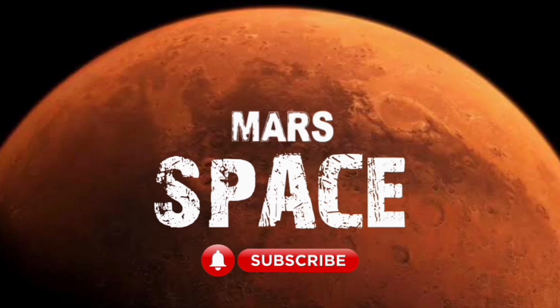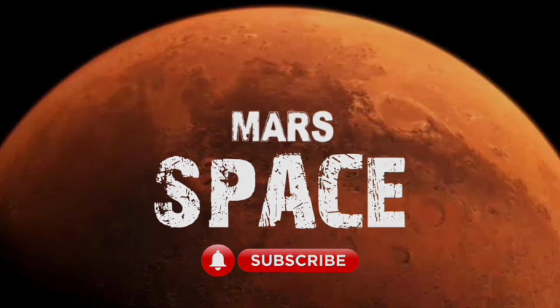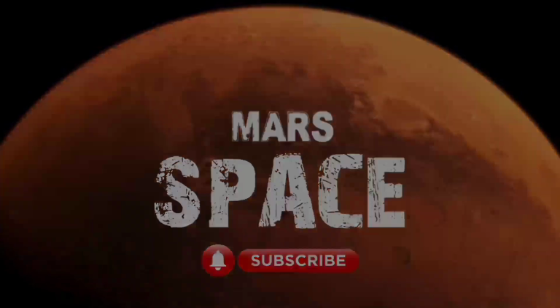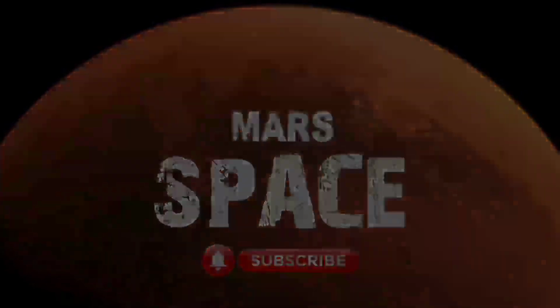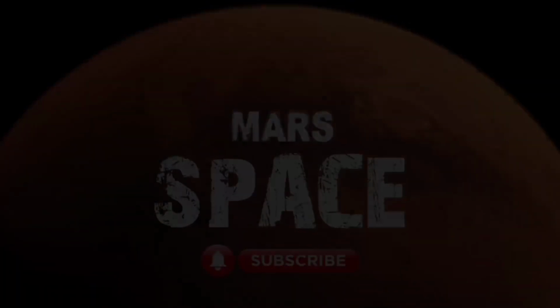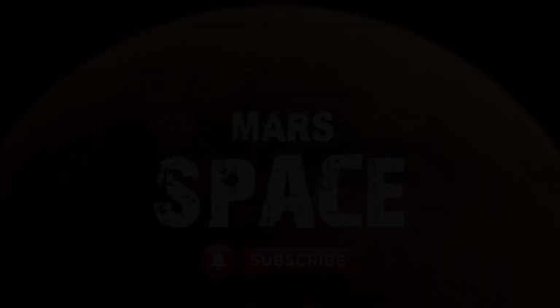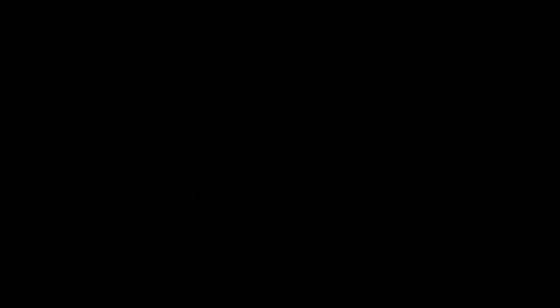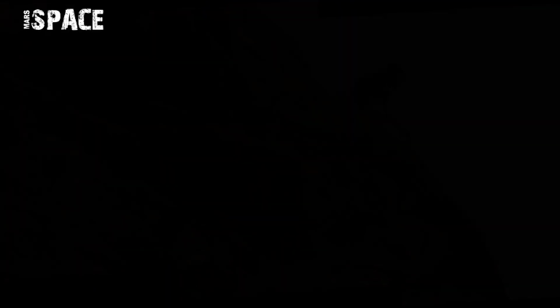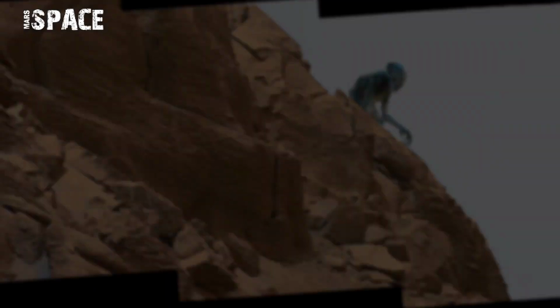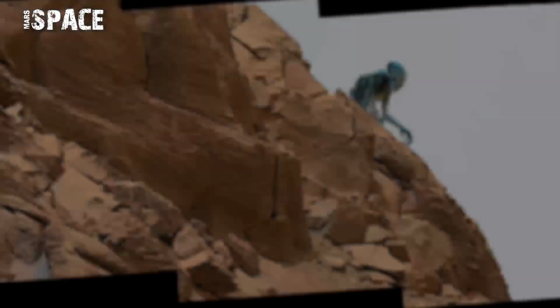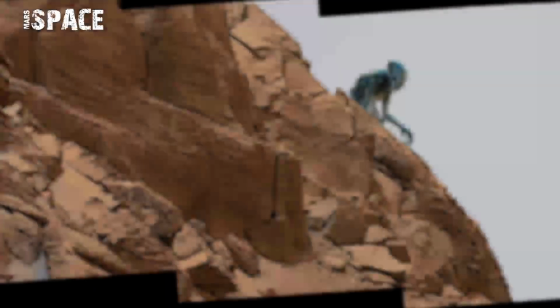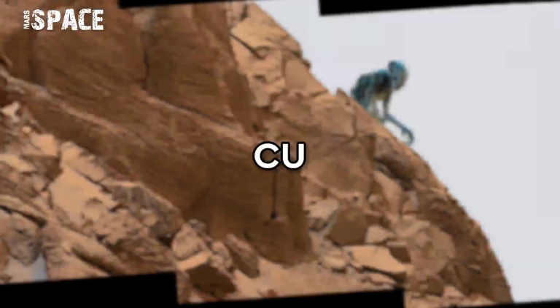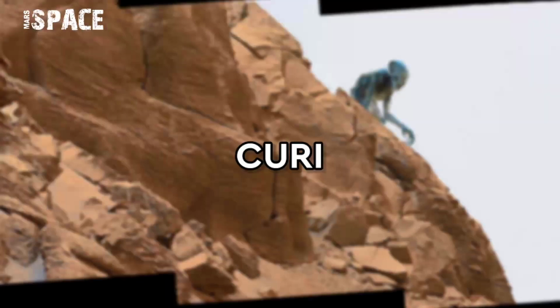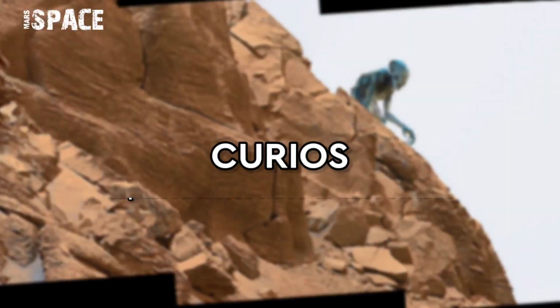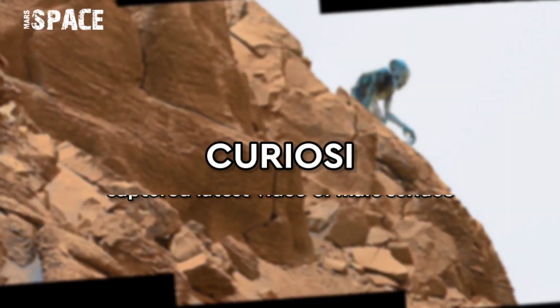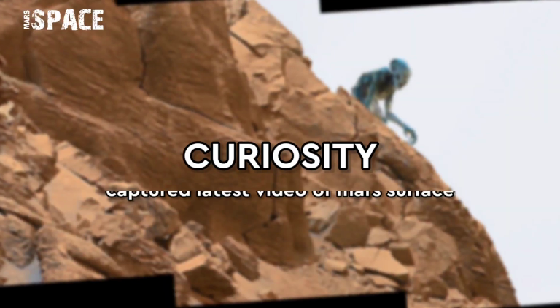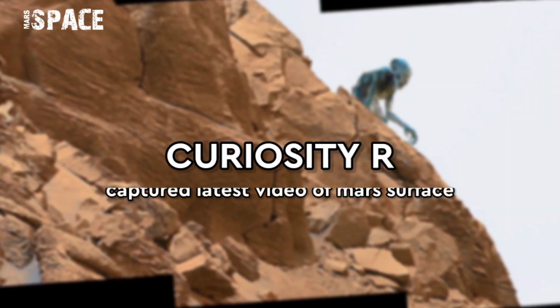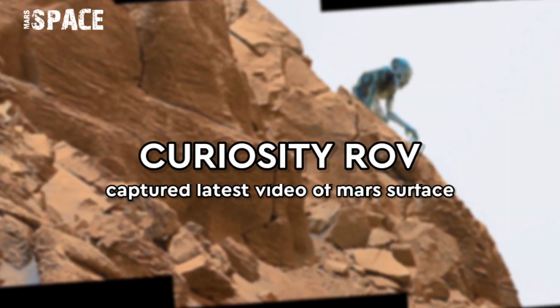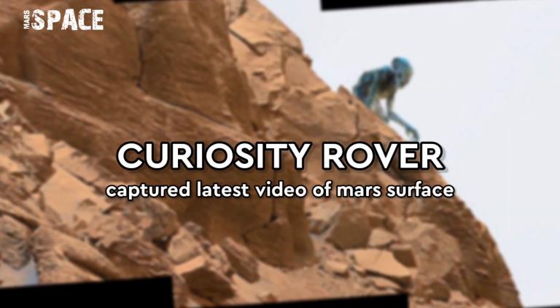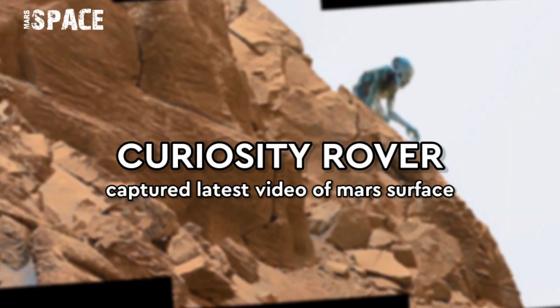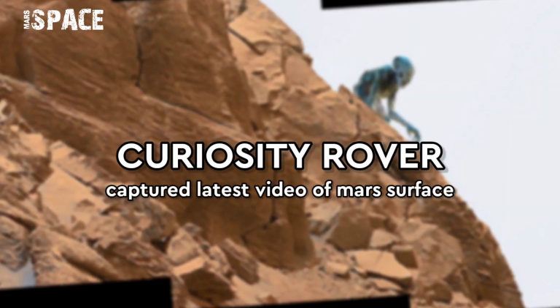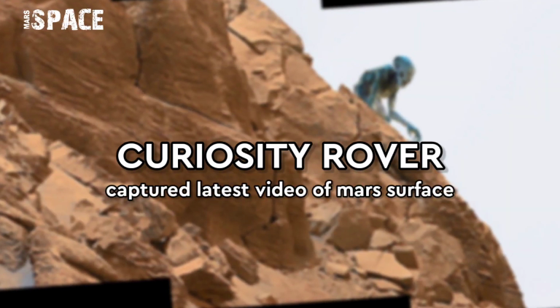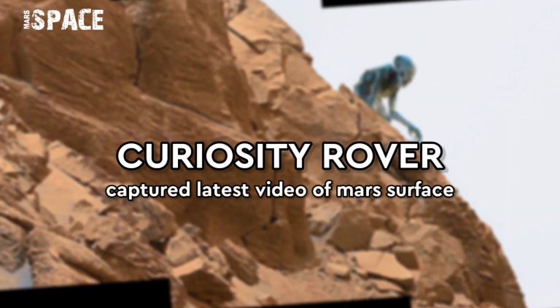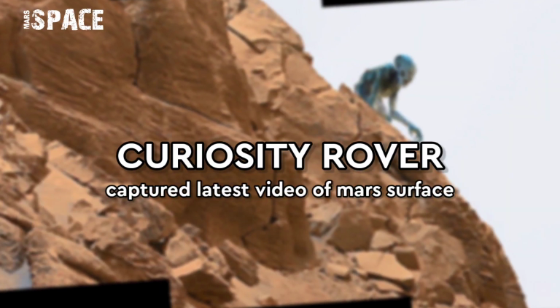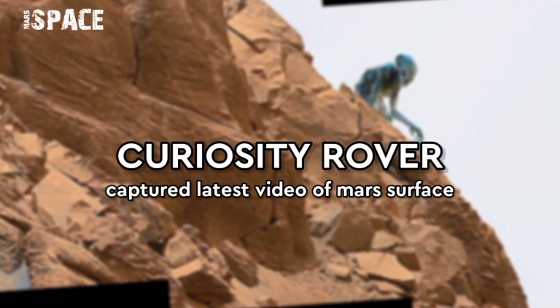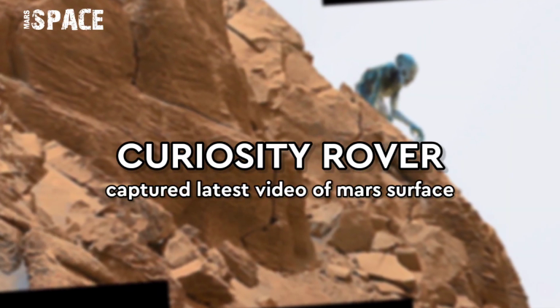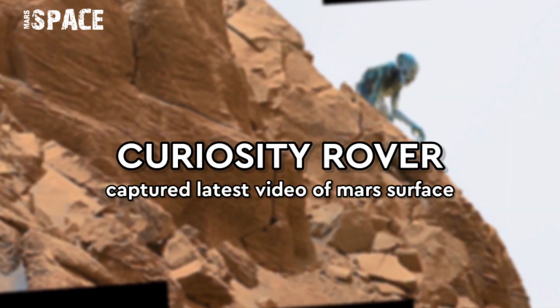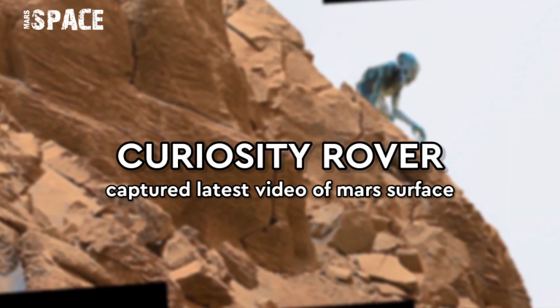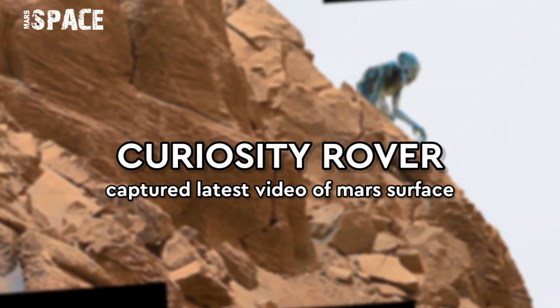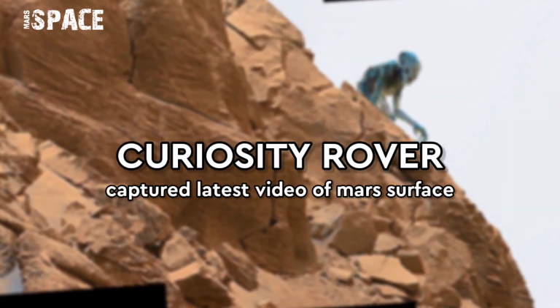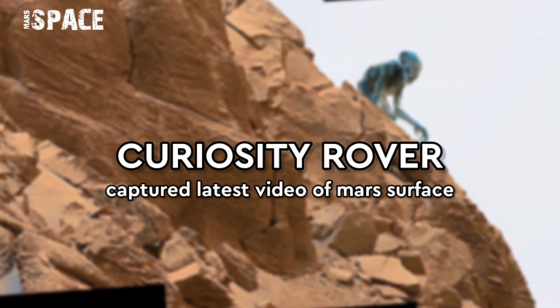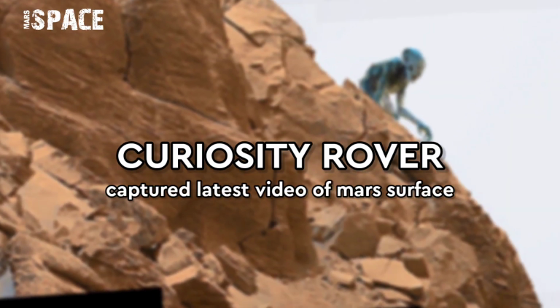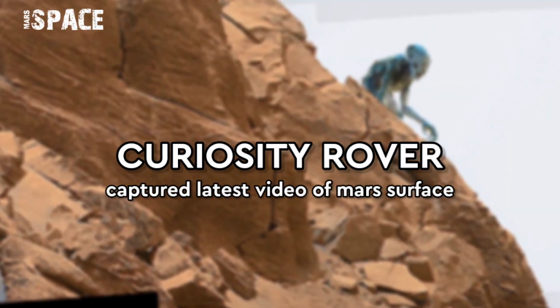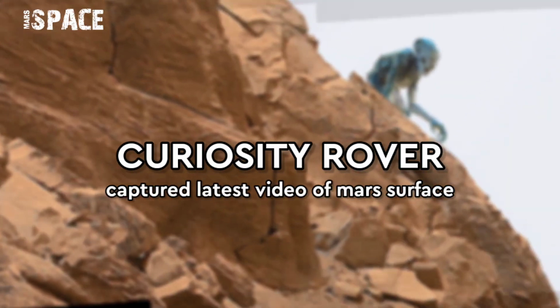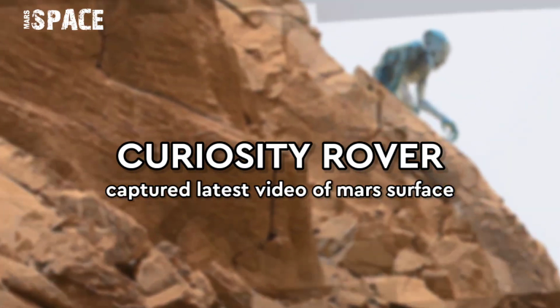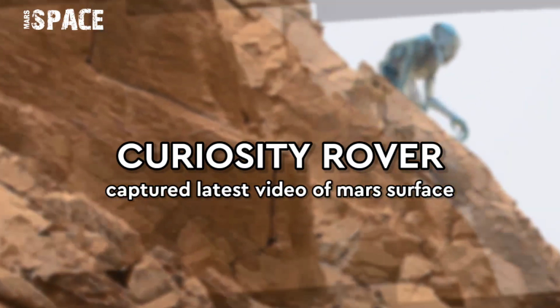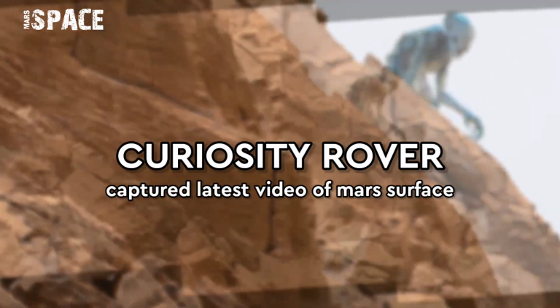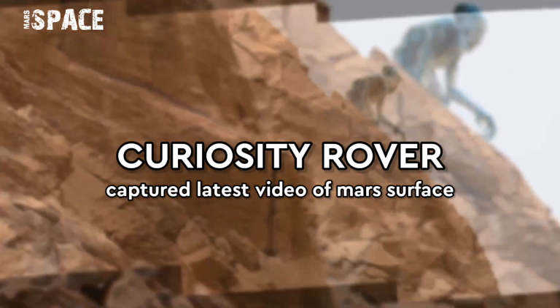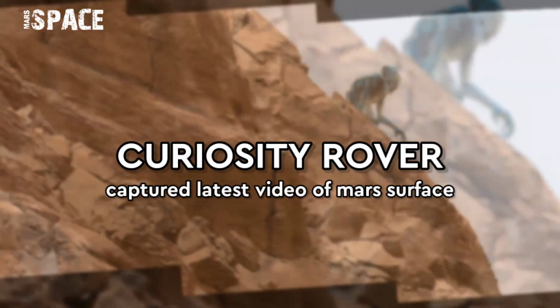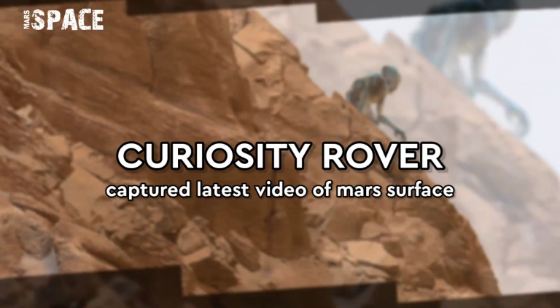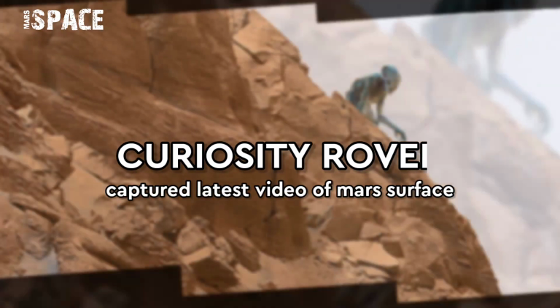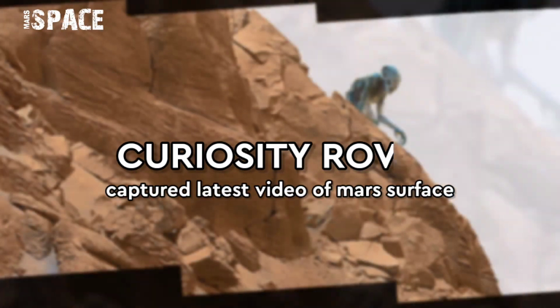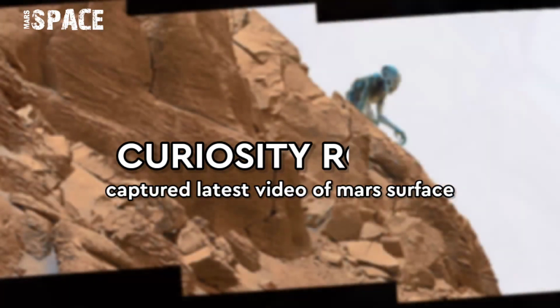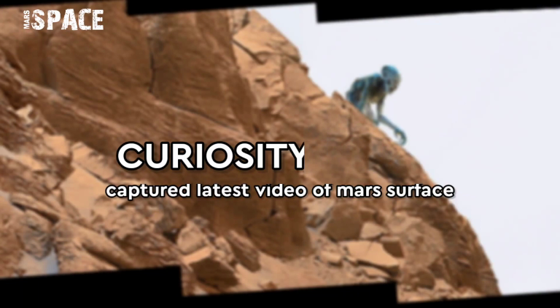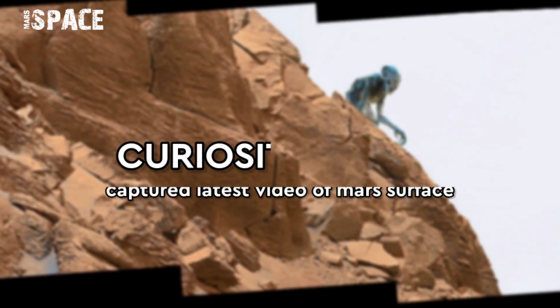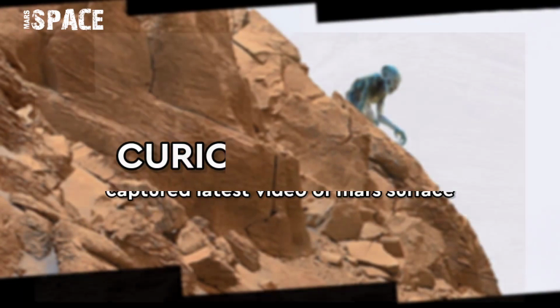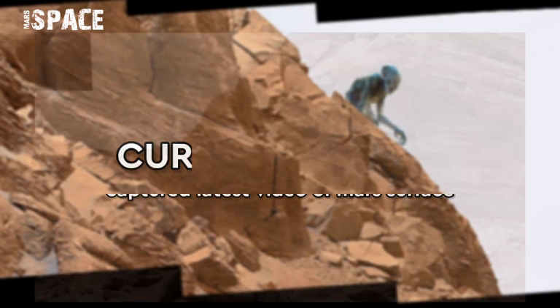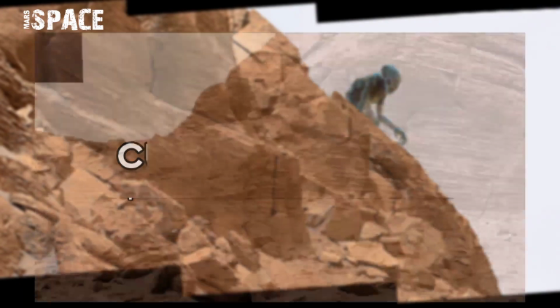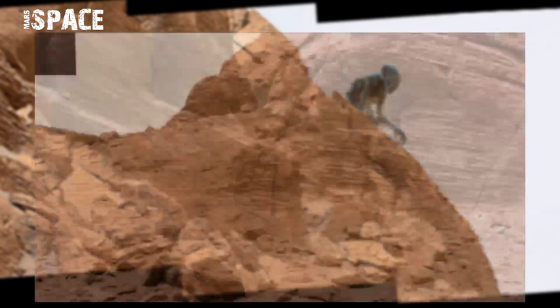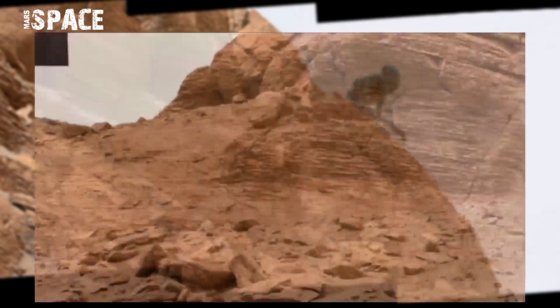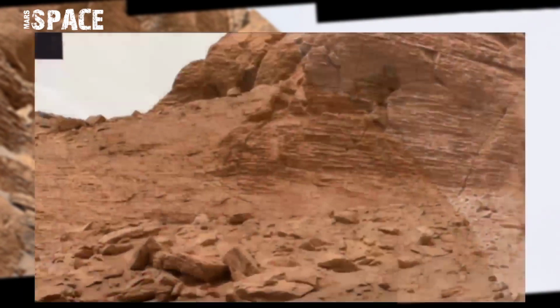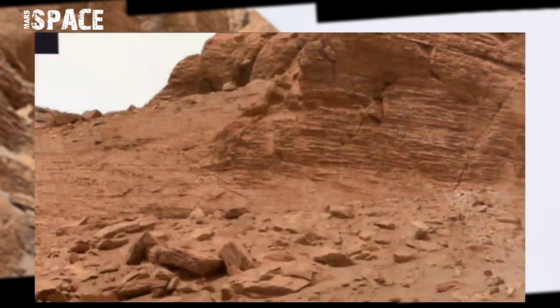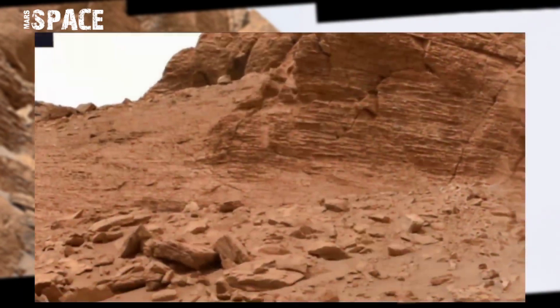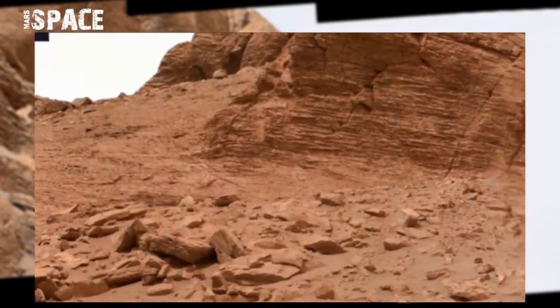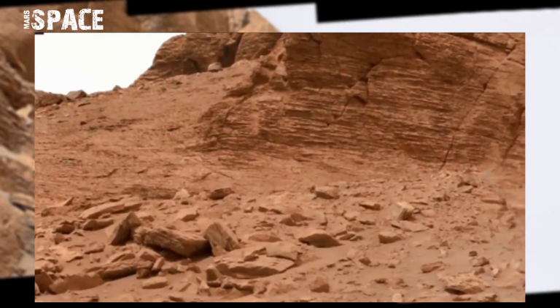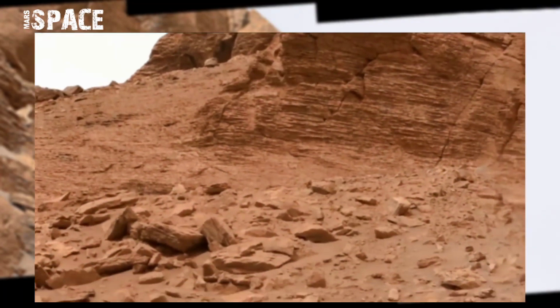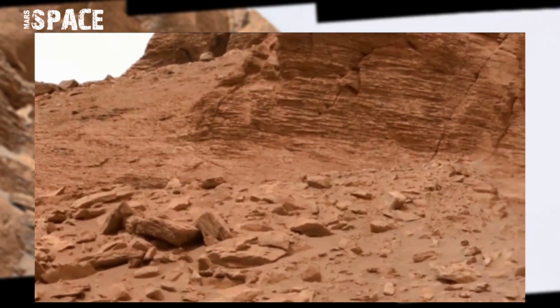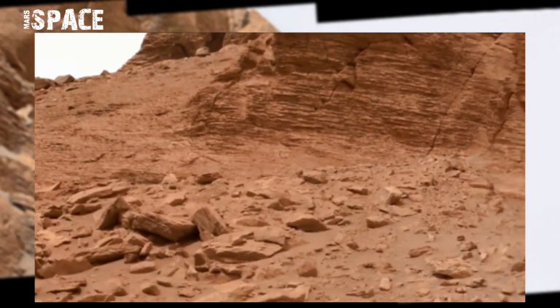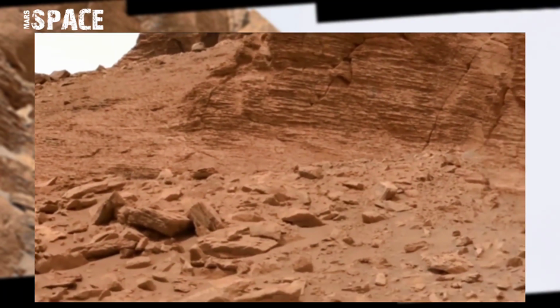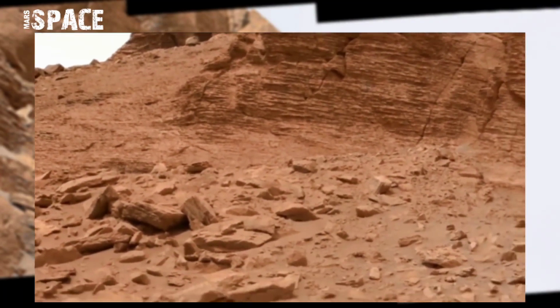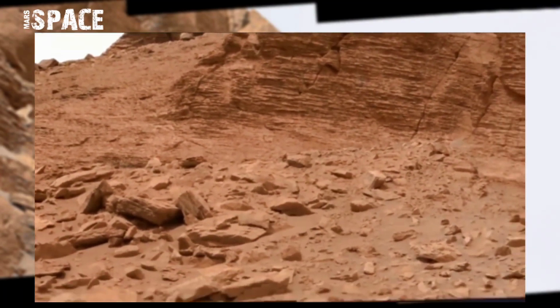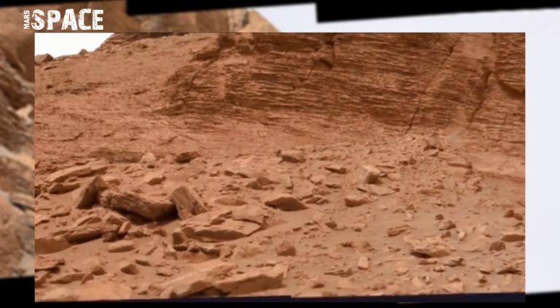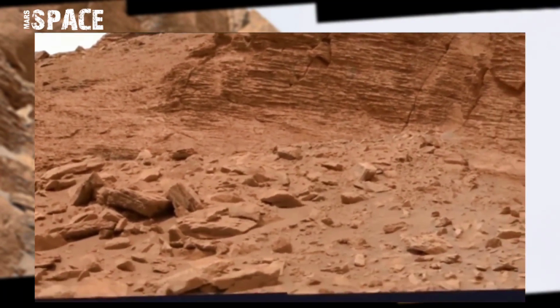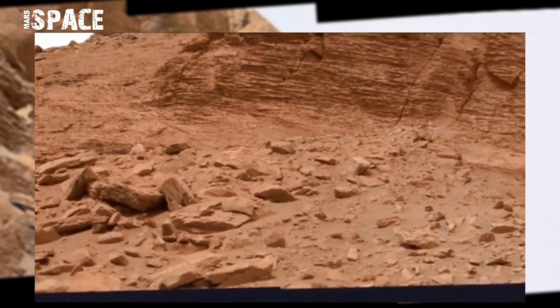Hello my dear friends, welcome back to our YouTube channel Mars Space. If you are new, hit the thumbs up and please watch till the end.